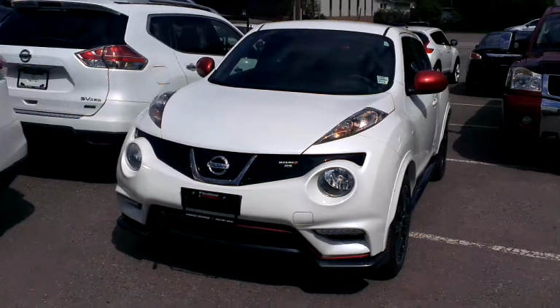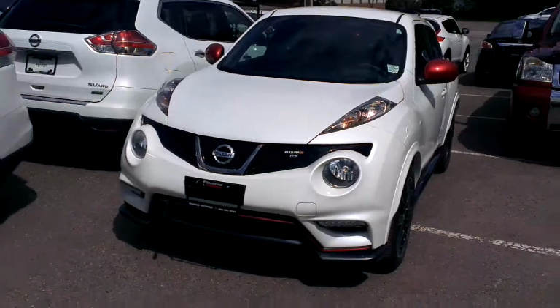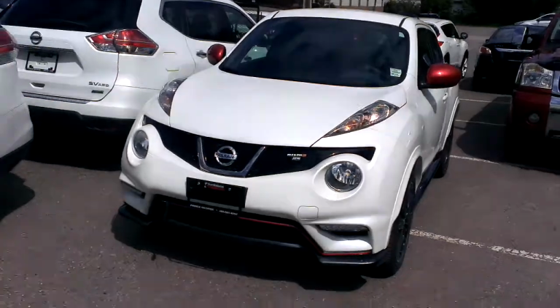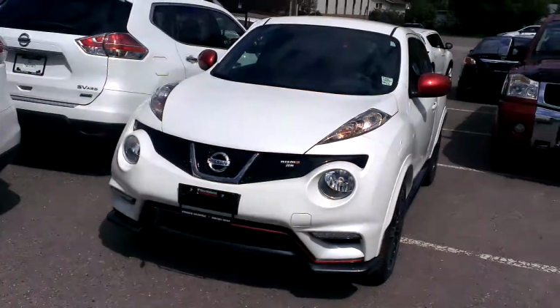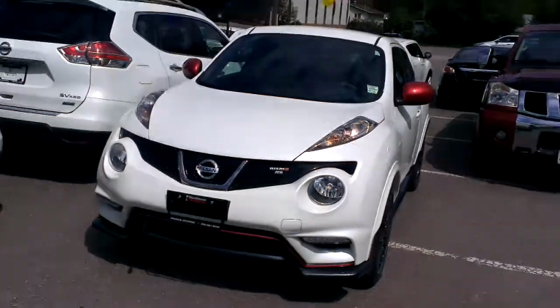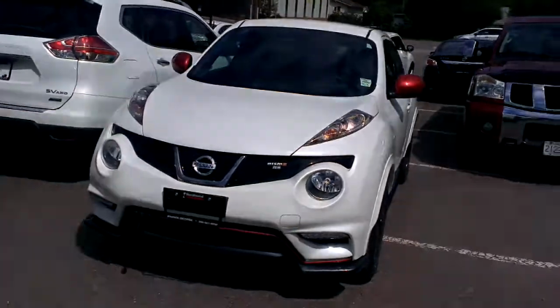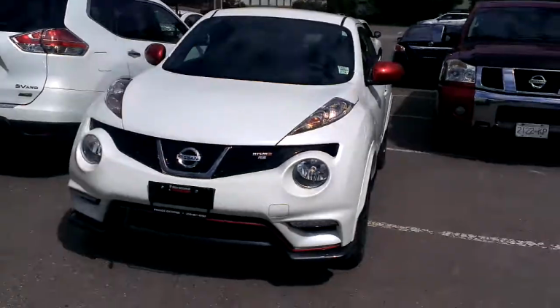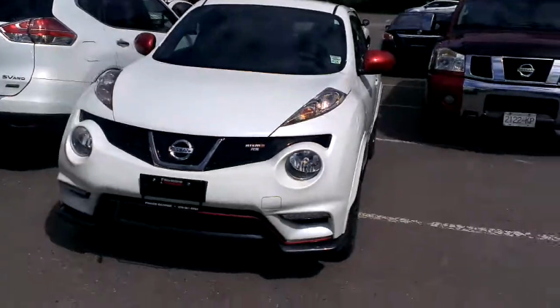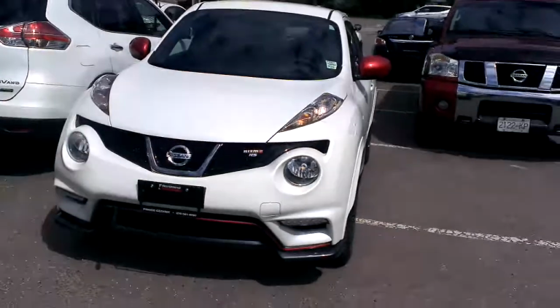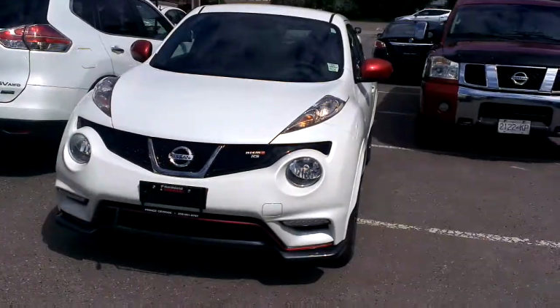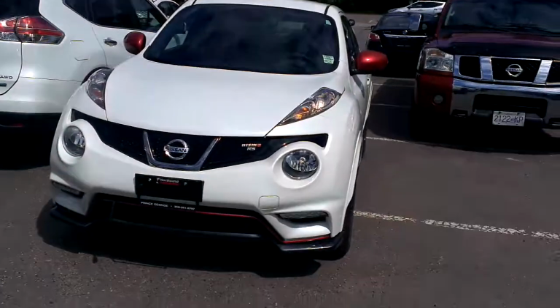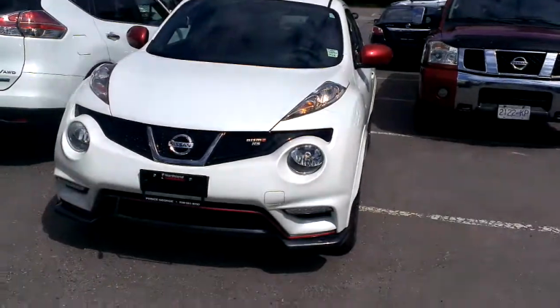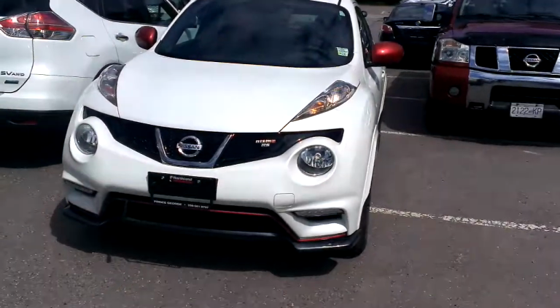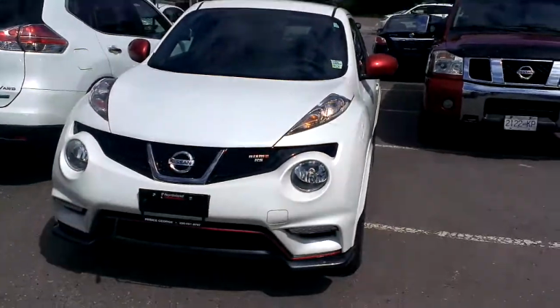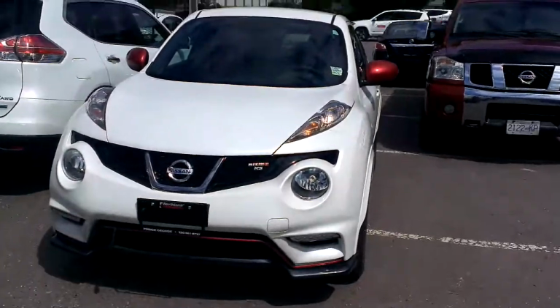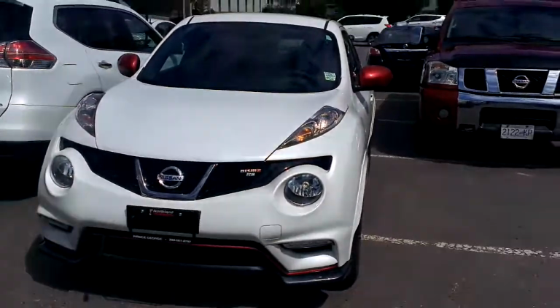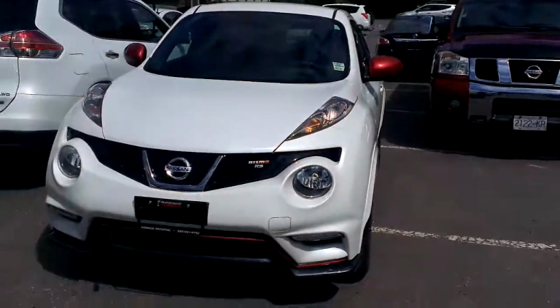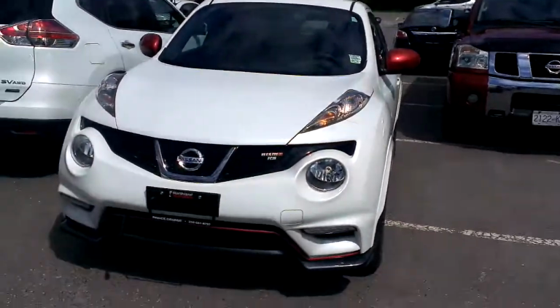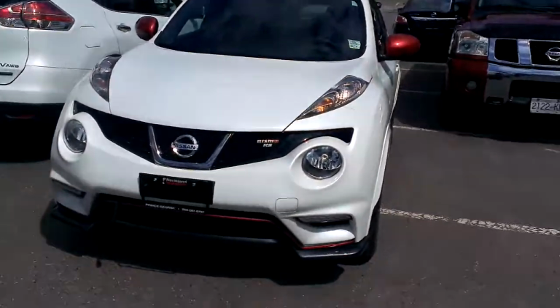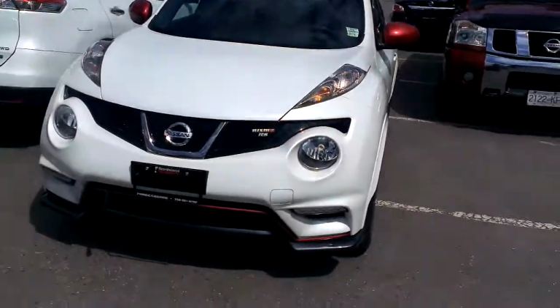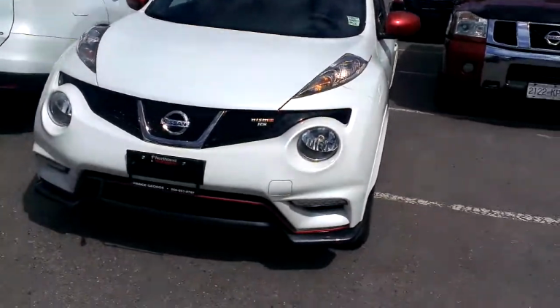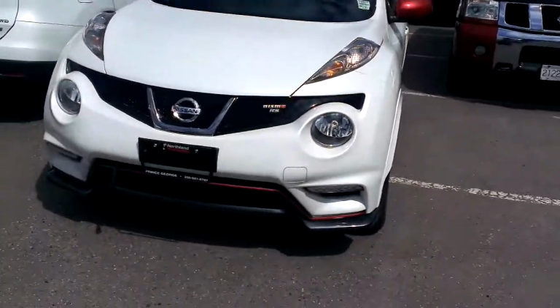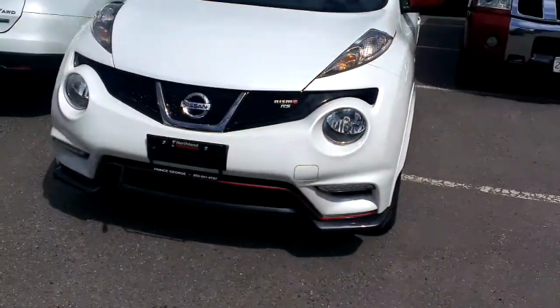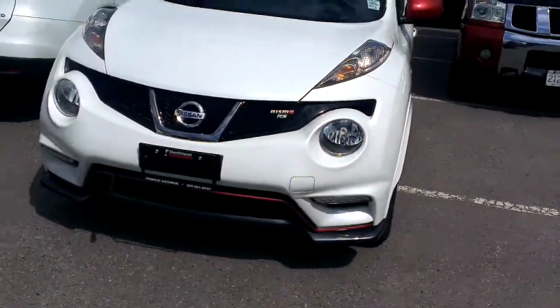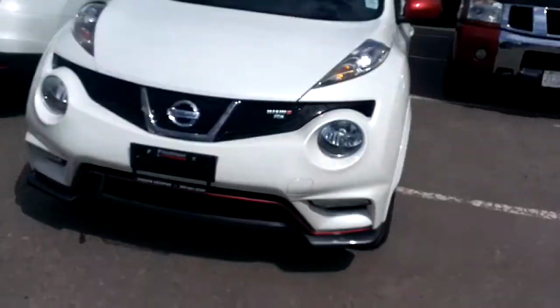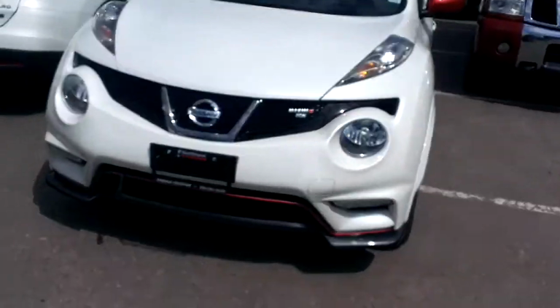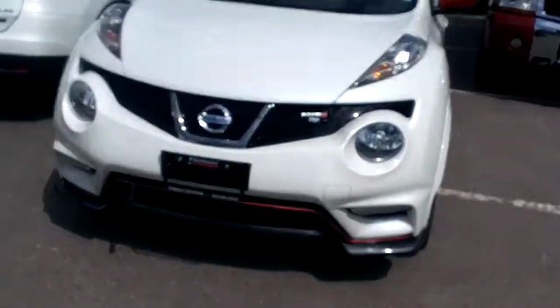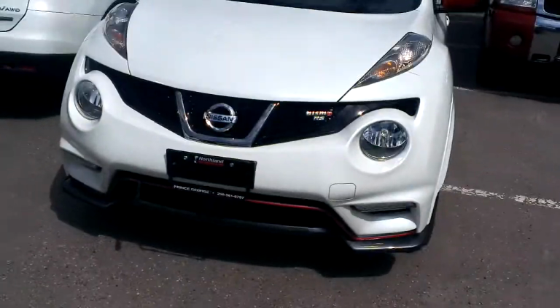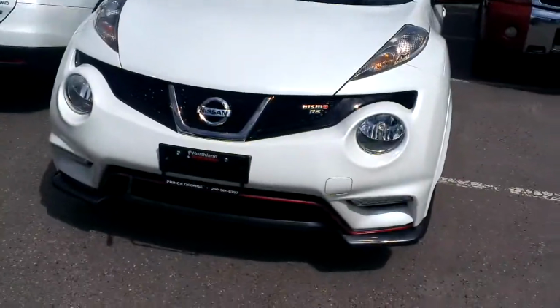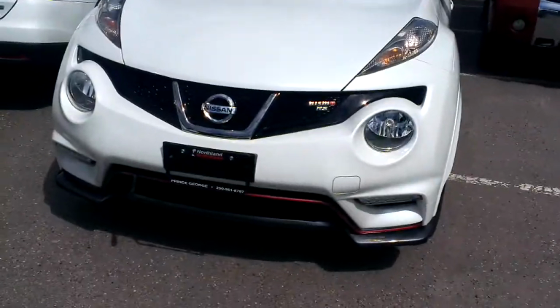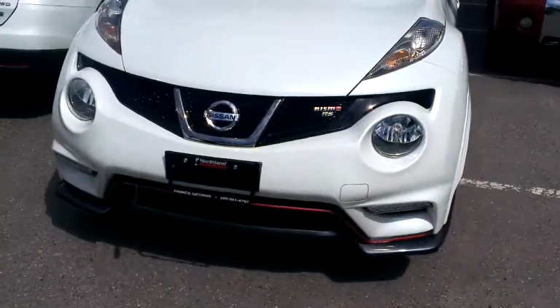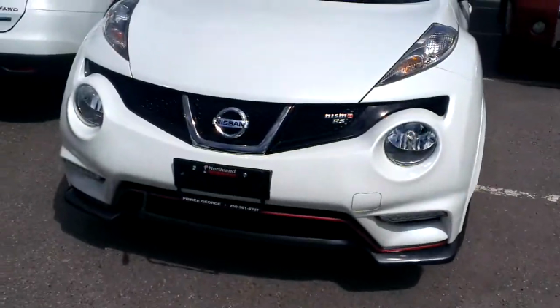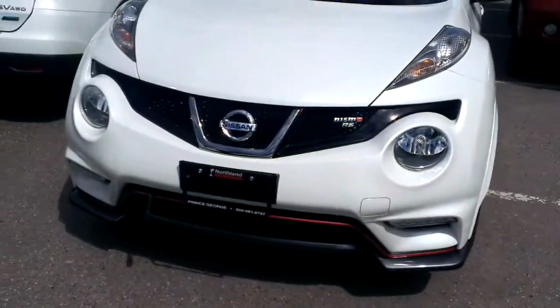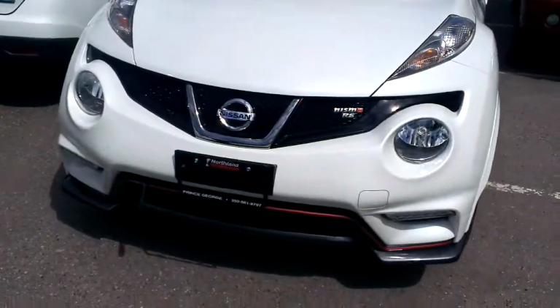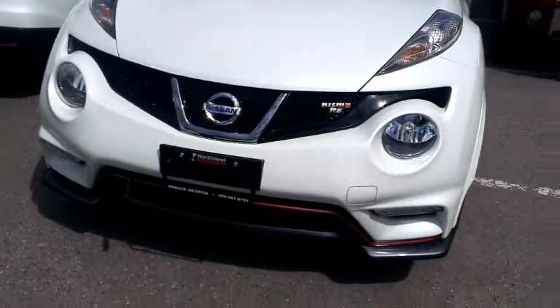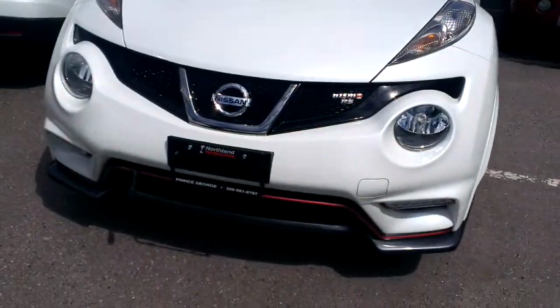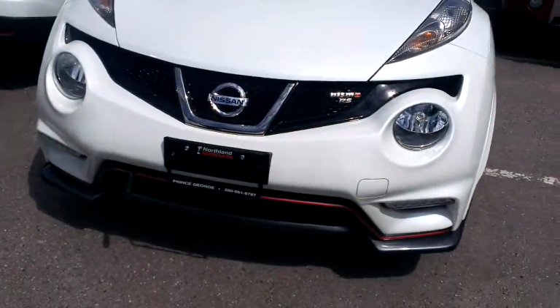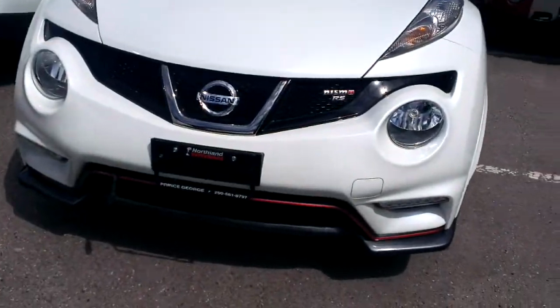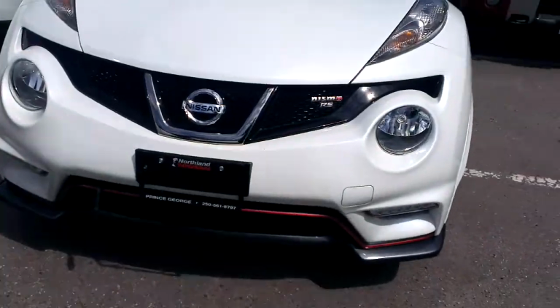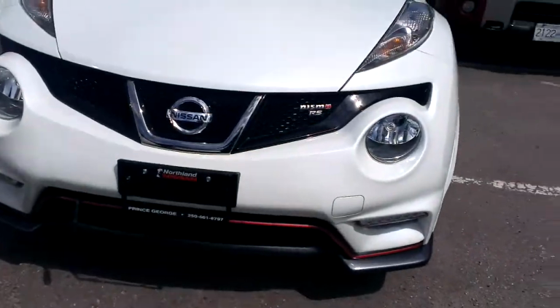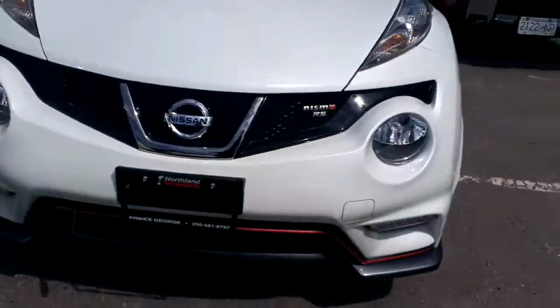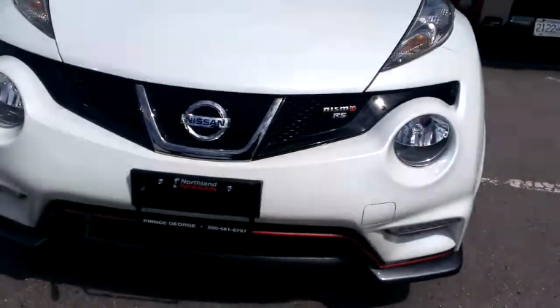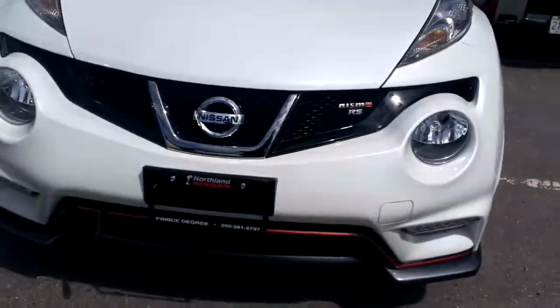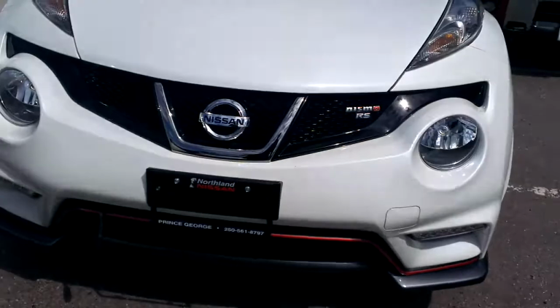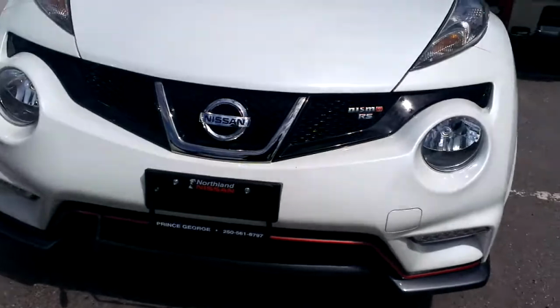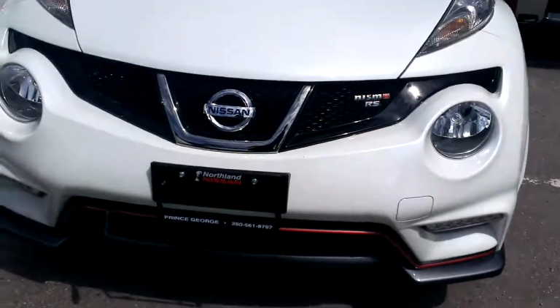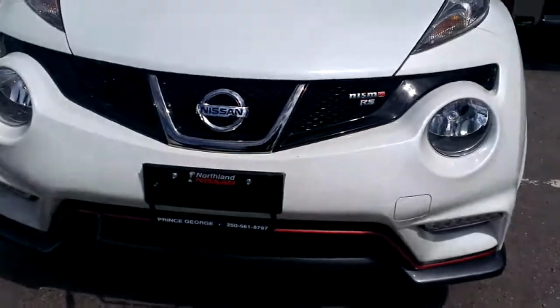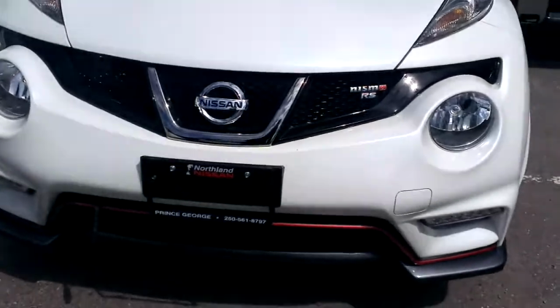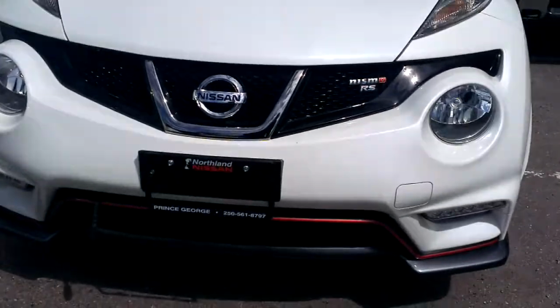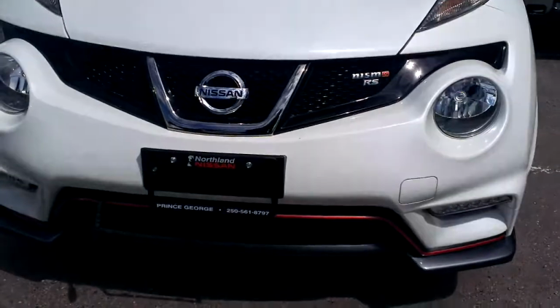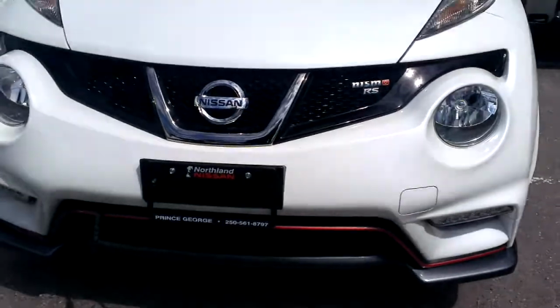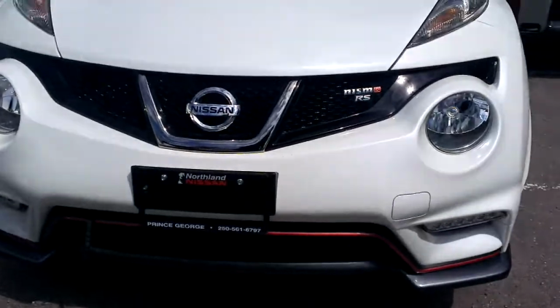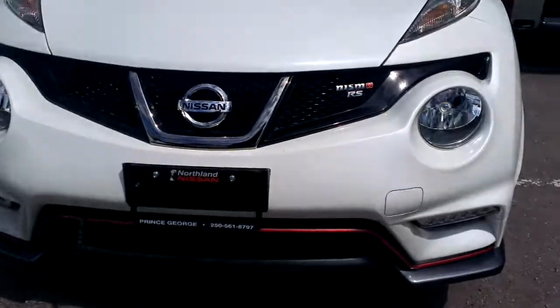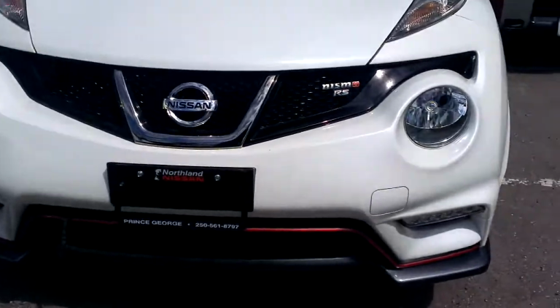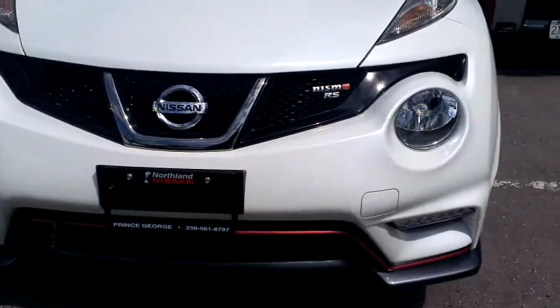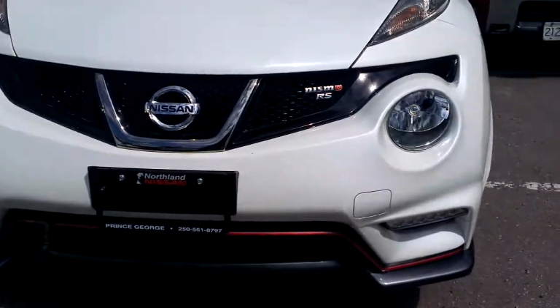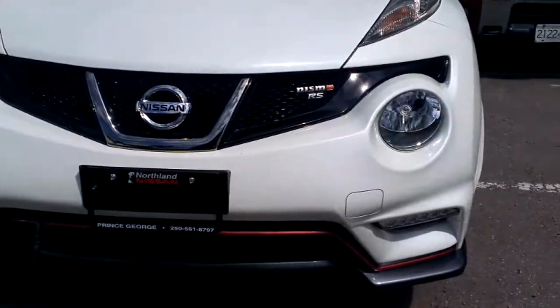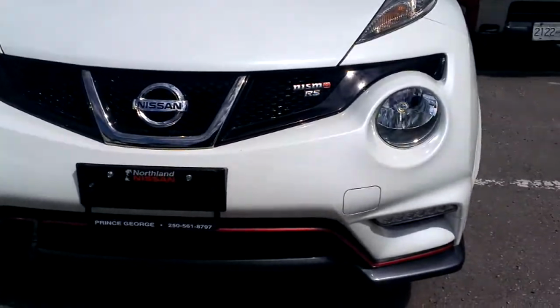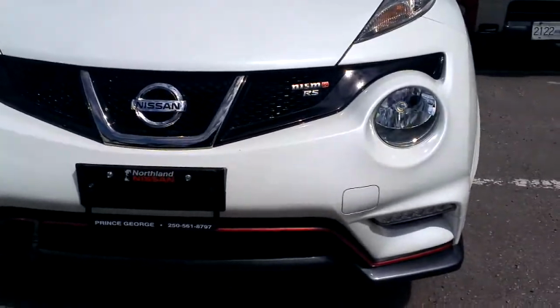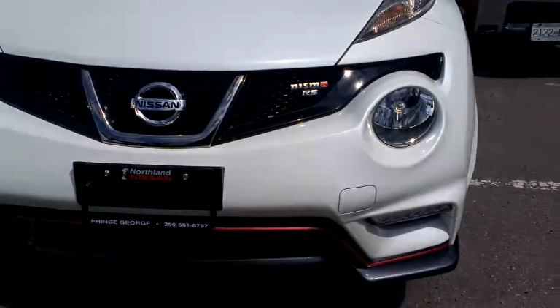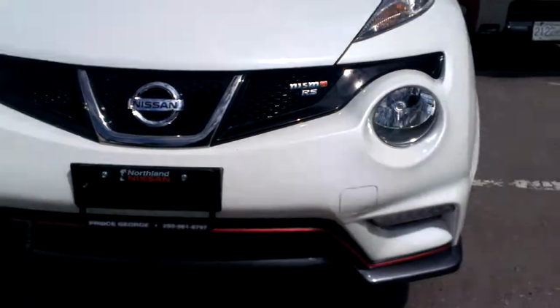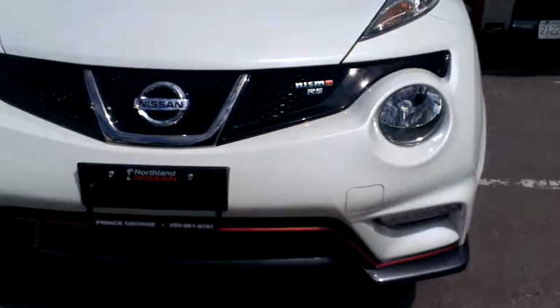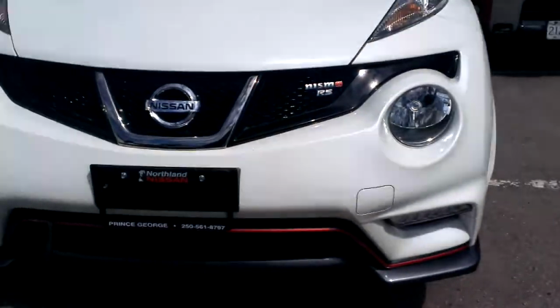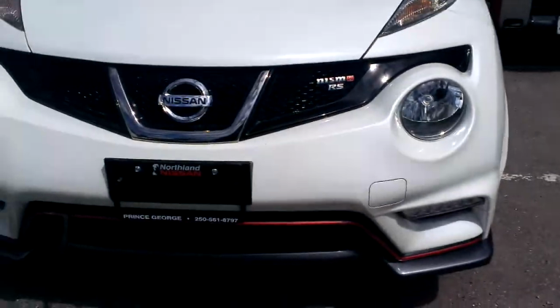Hey Ann, Tyson from Northland Nissan here, just giving you a brief overview of the 2014 Nissan Juke Nismo RS.